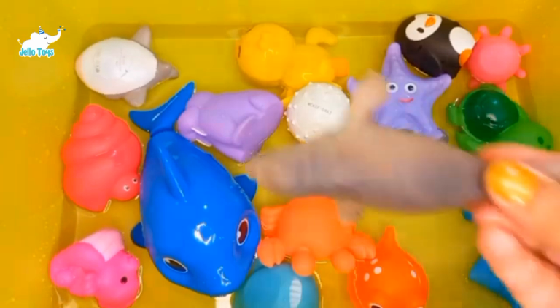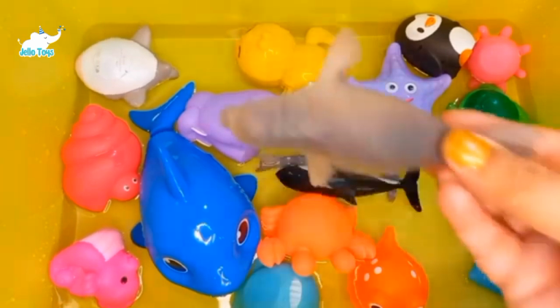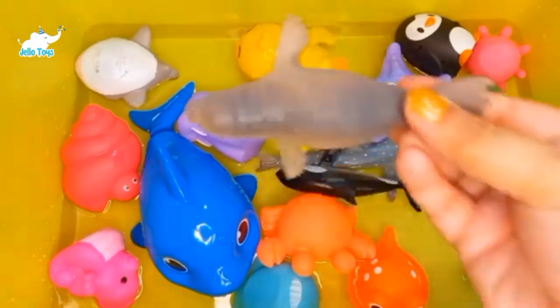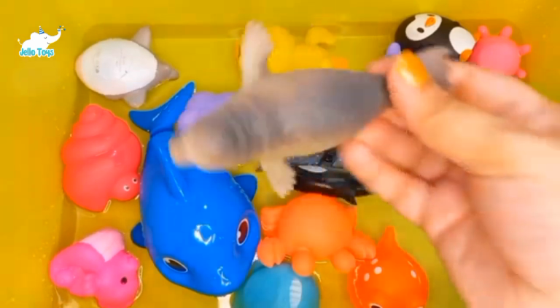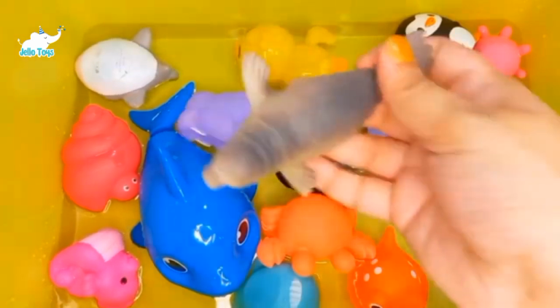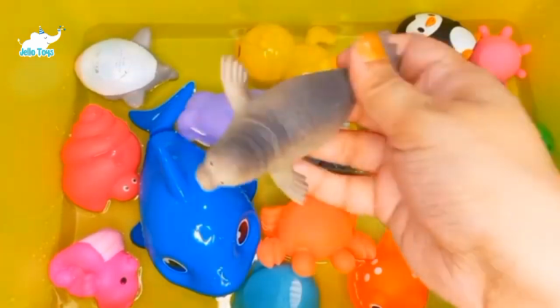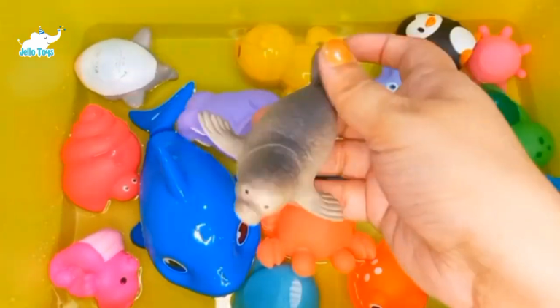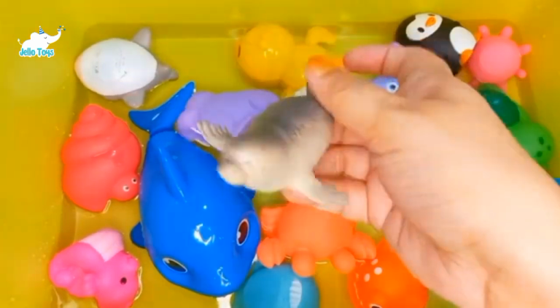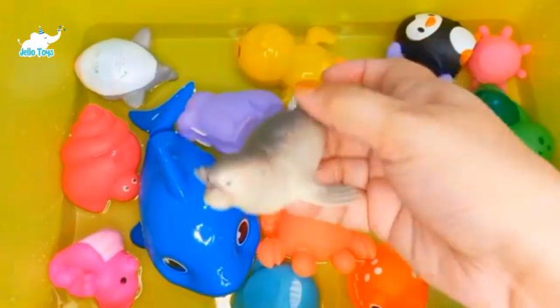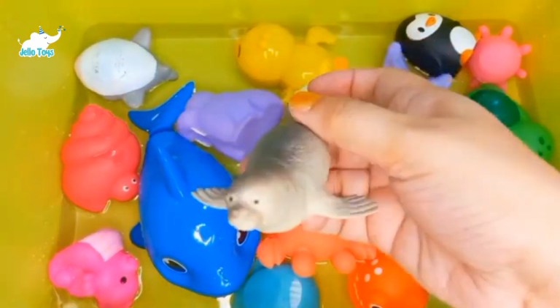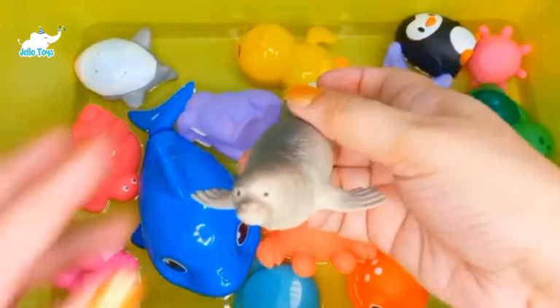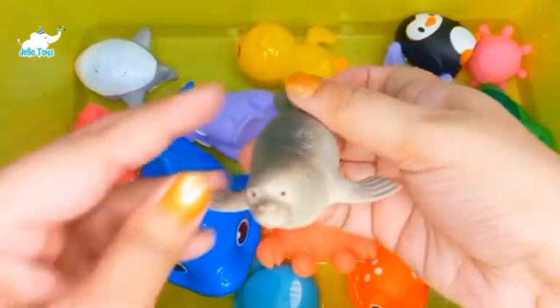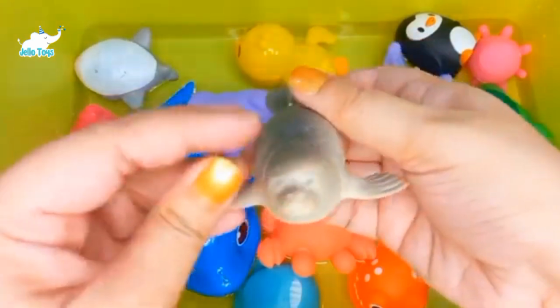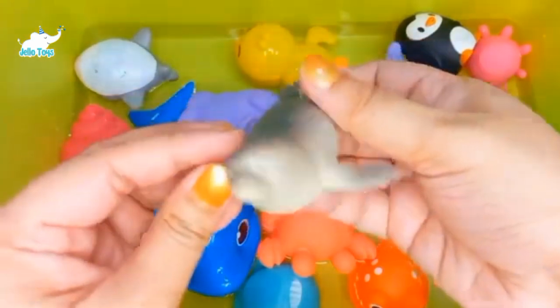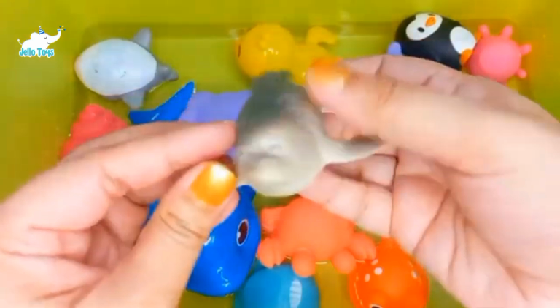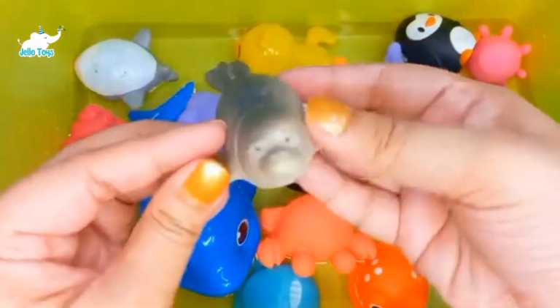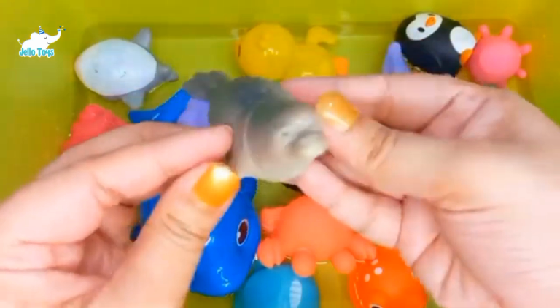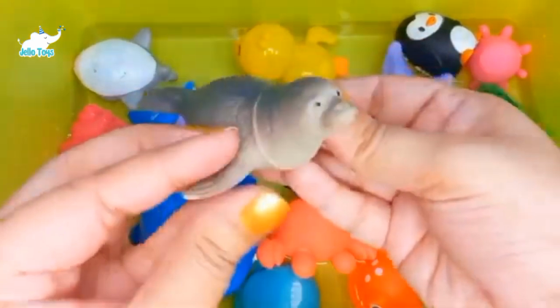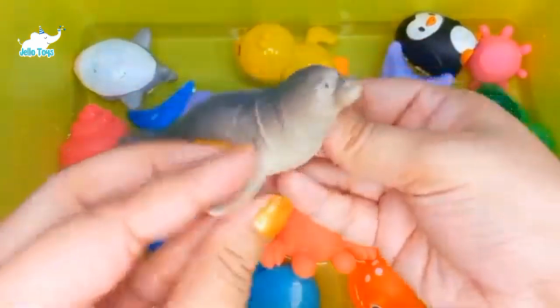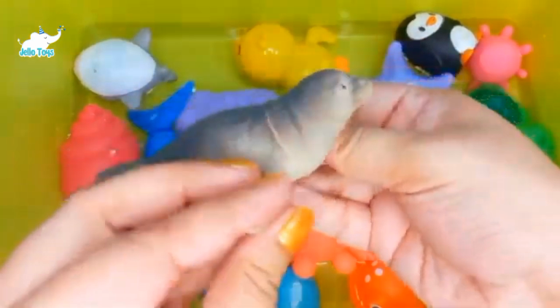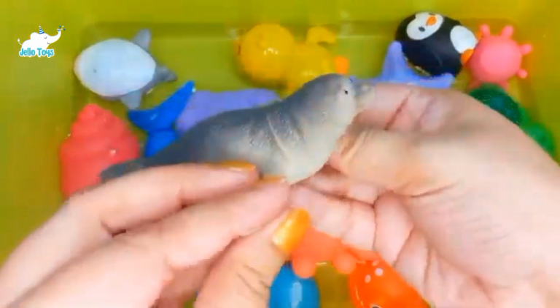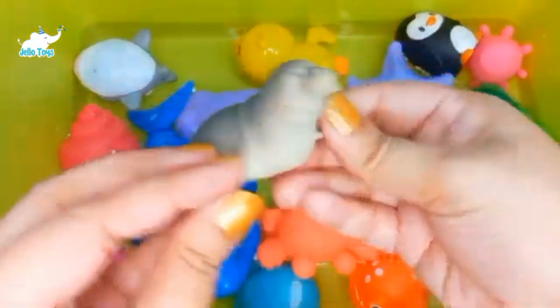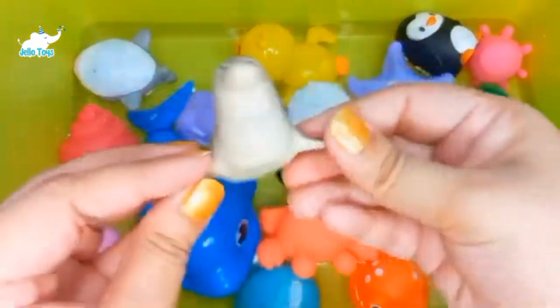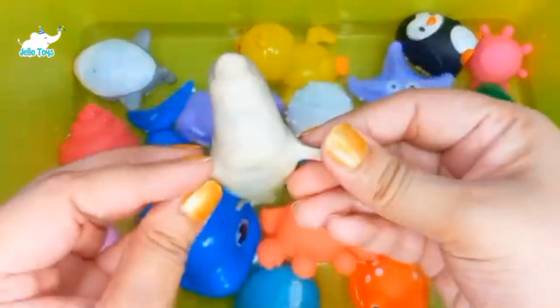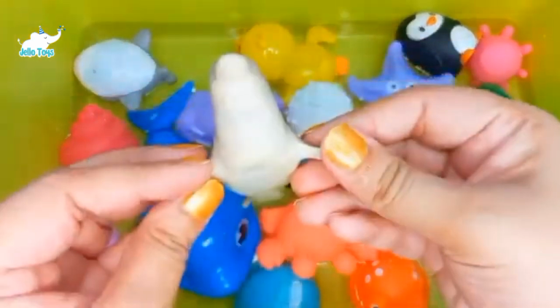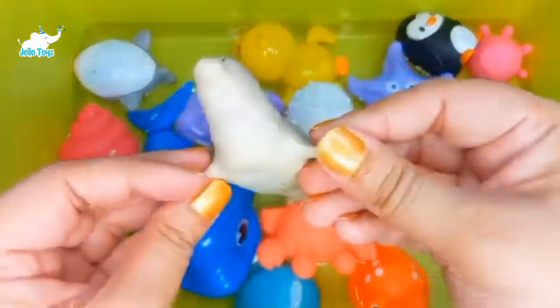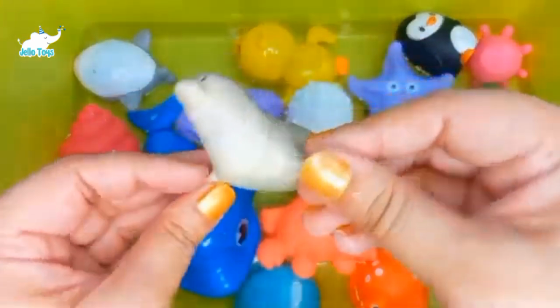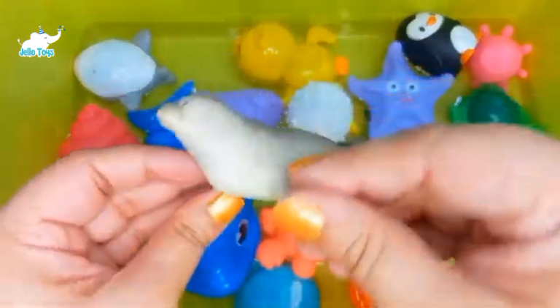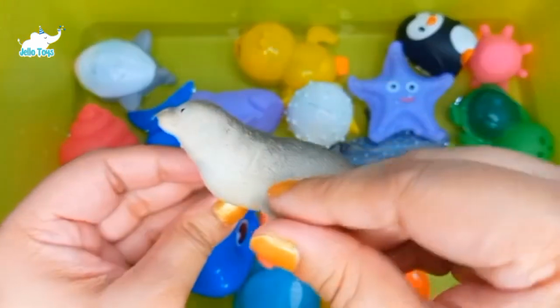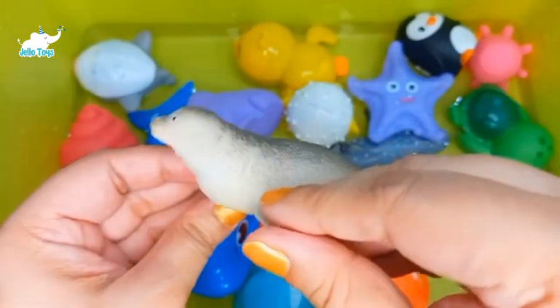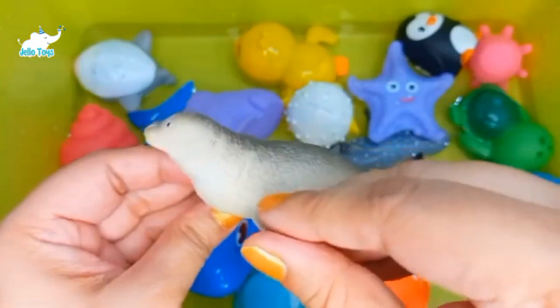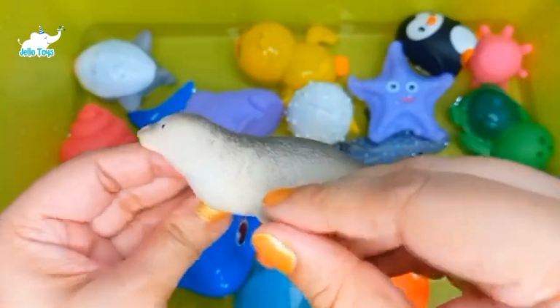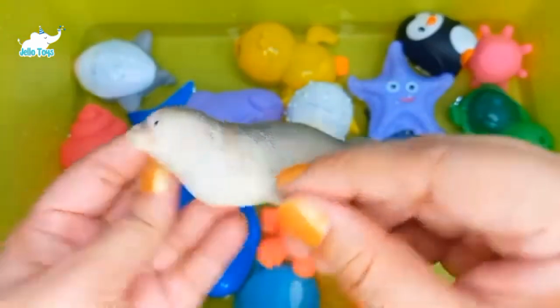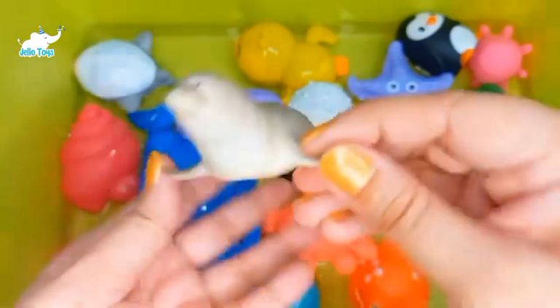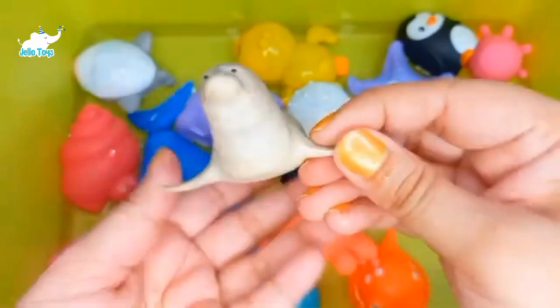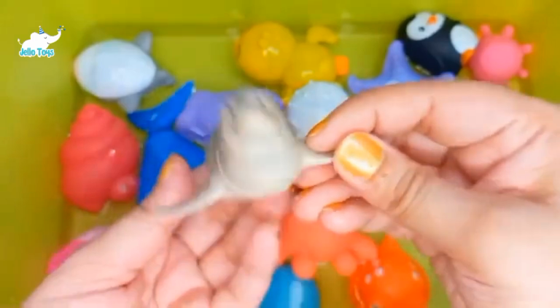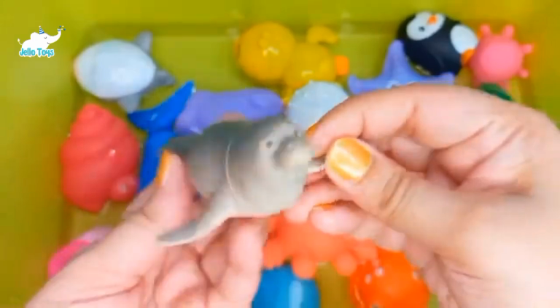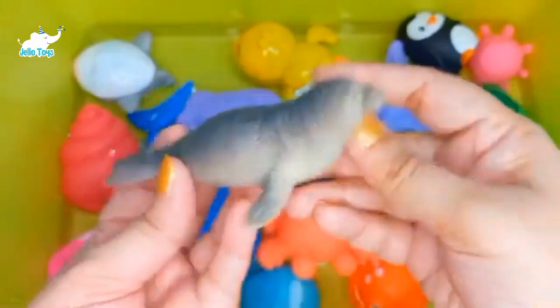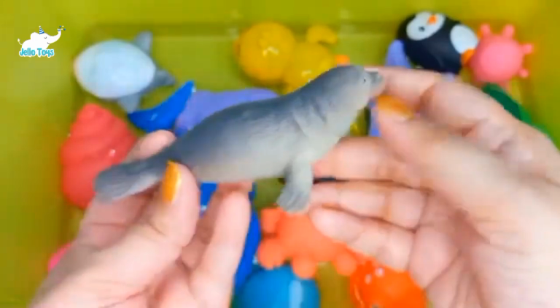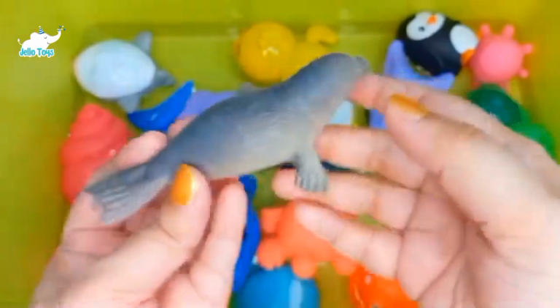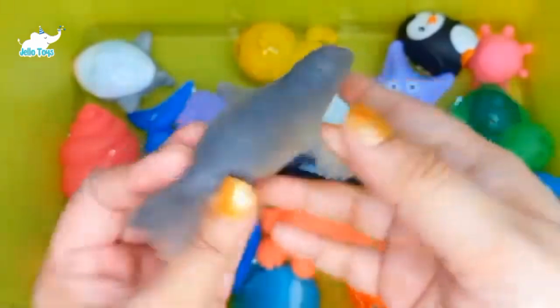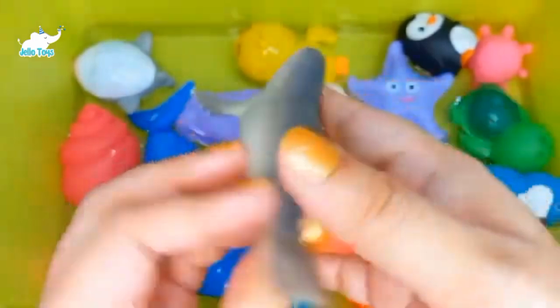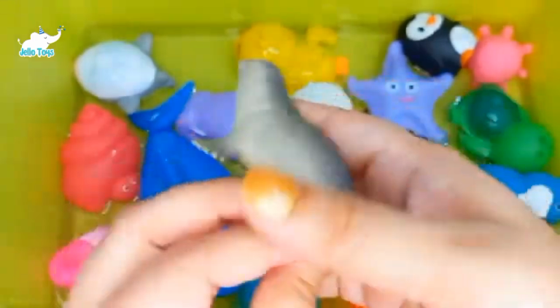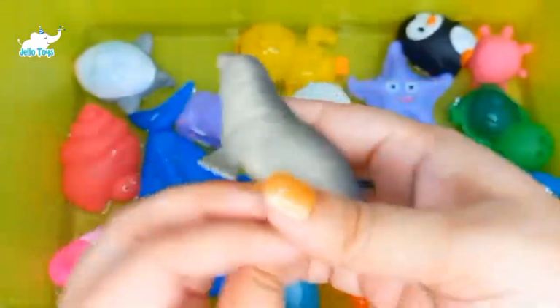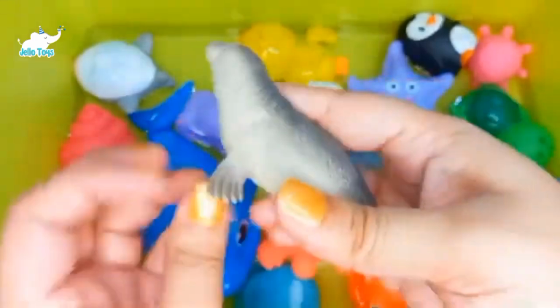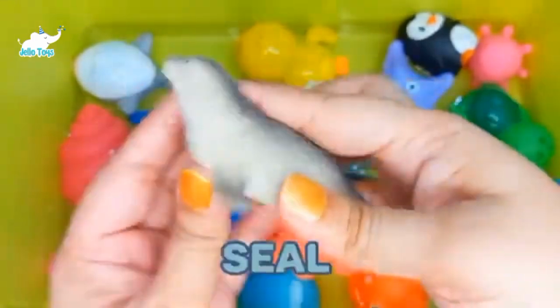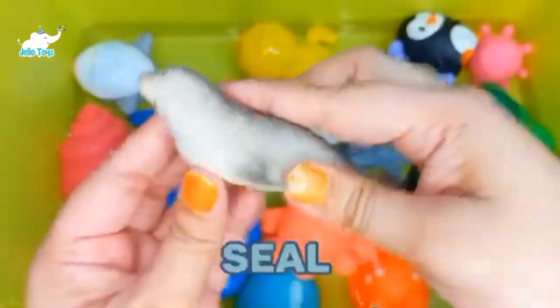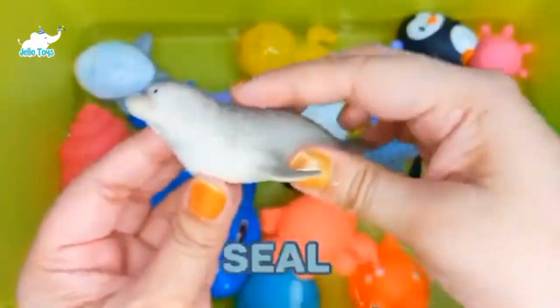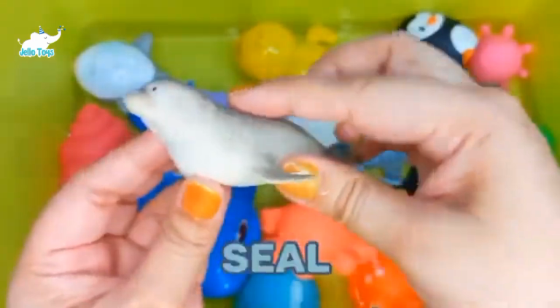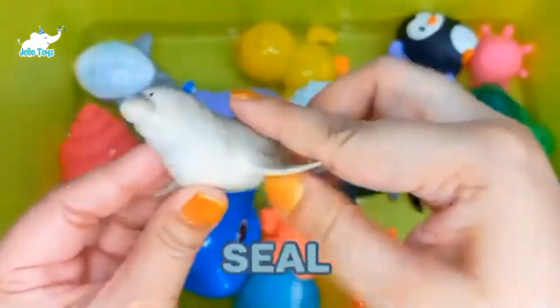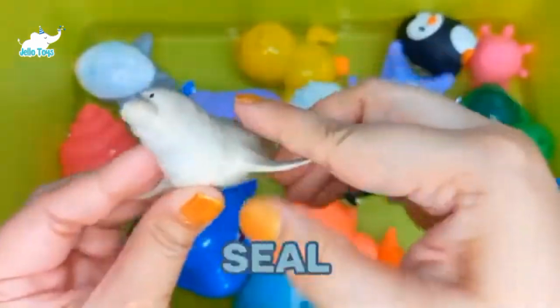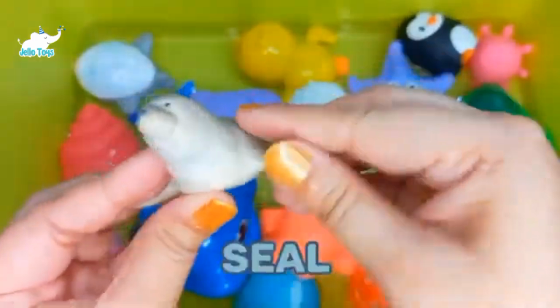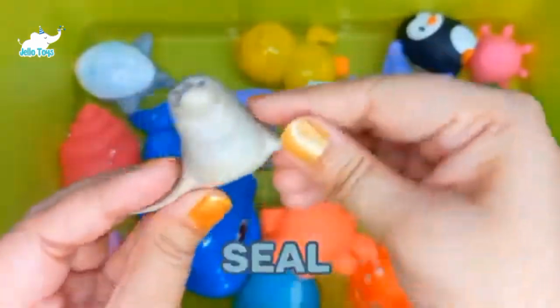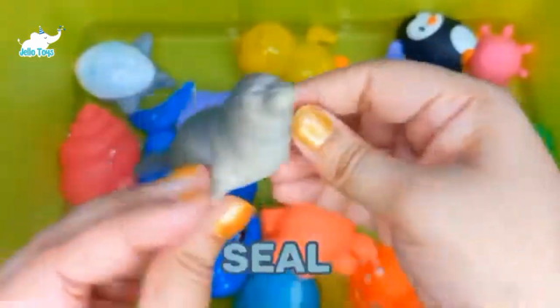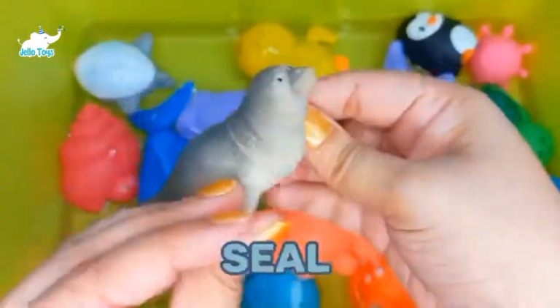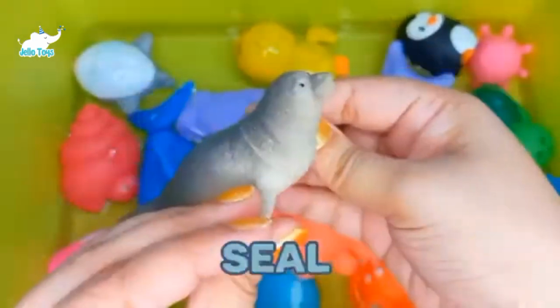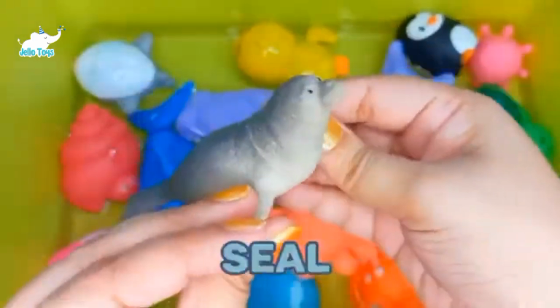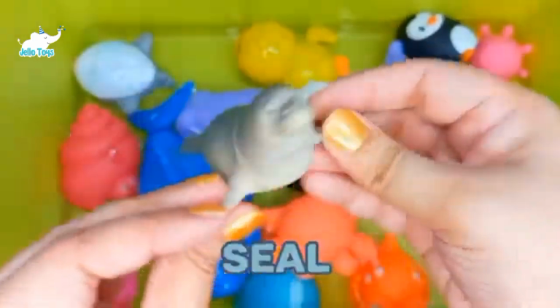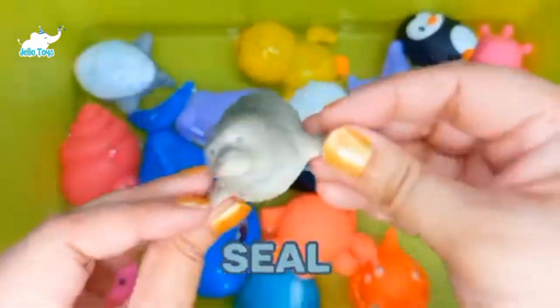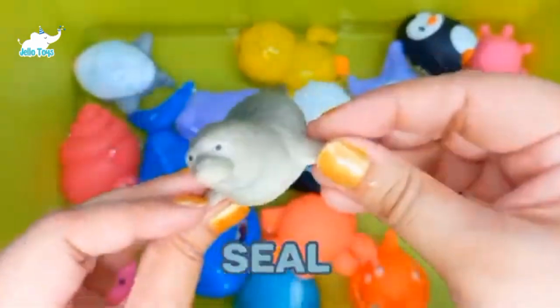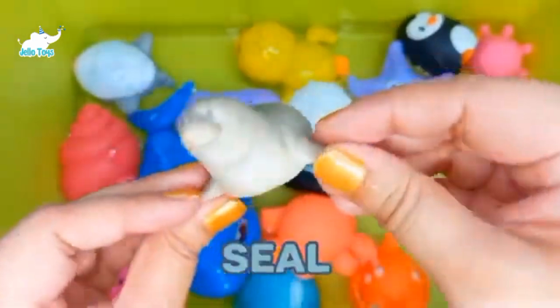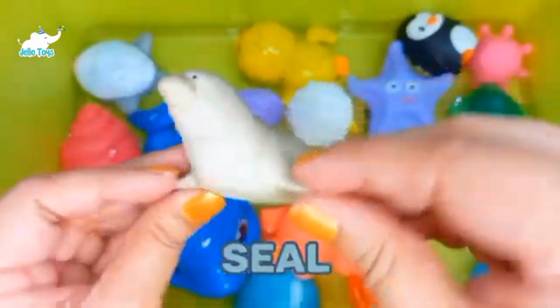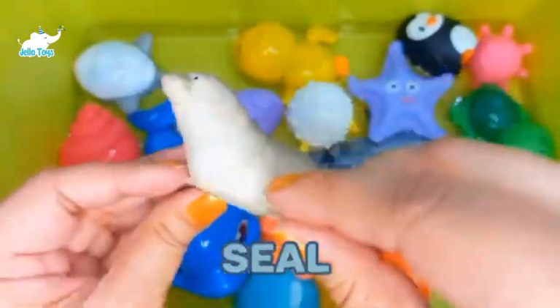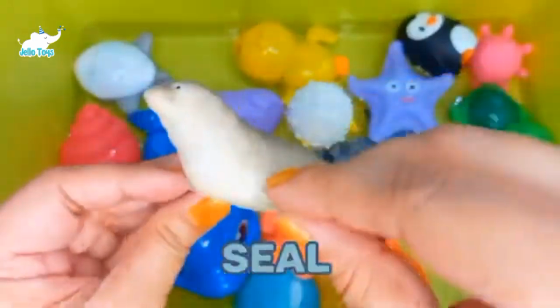Seals. Seals are semi-aquatic carnivorous marine mammals. Seals belong to the bear family.